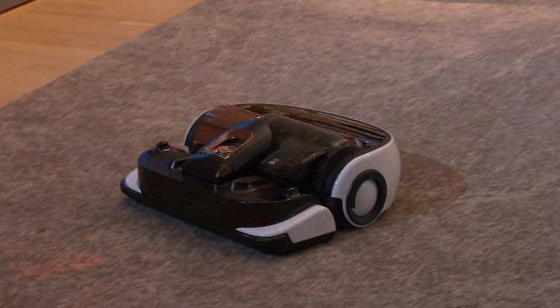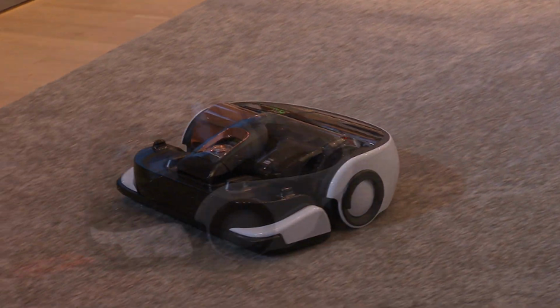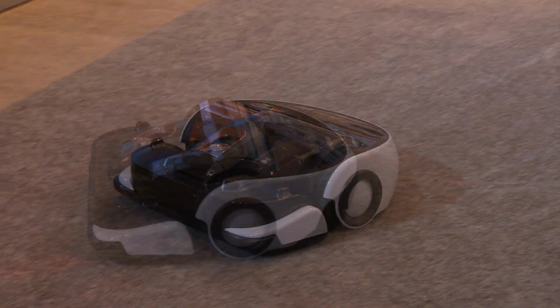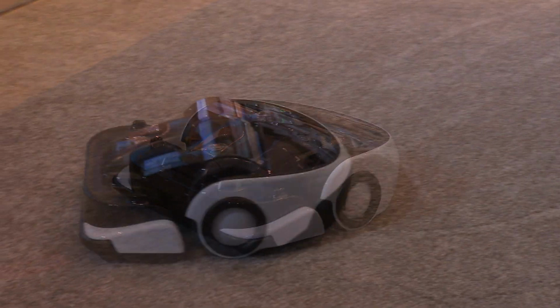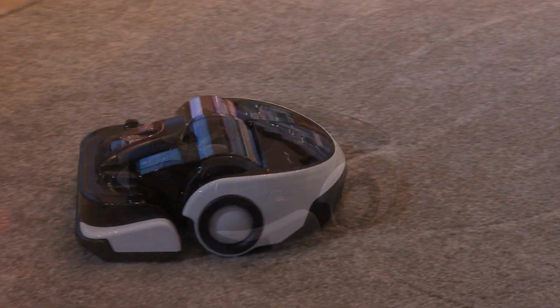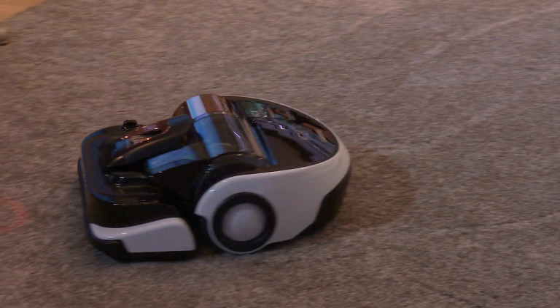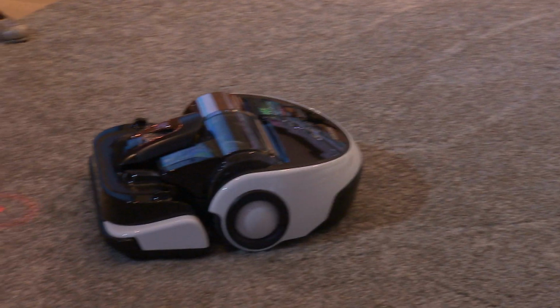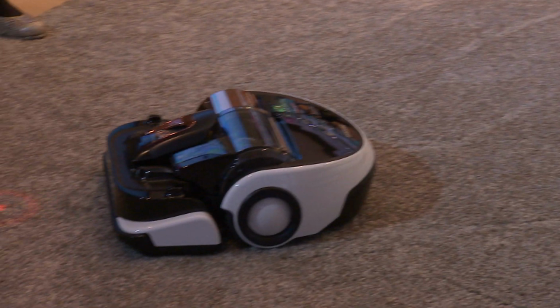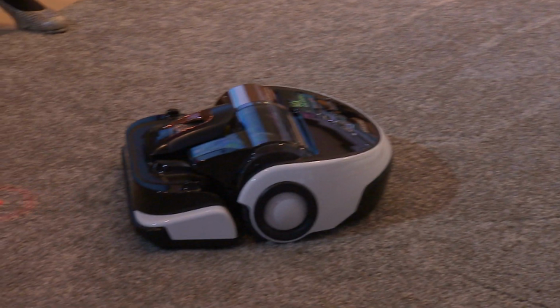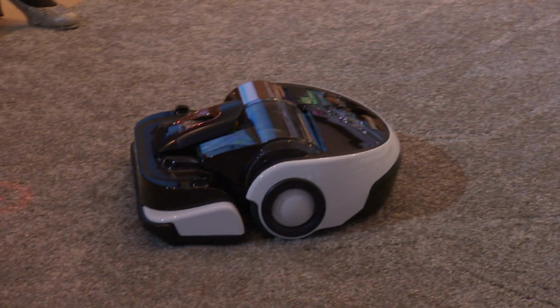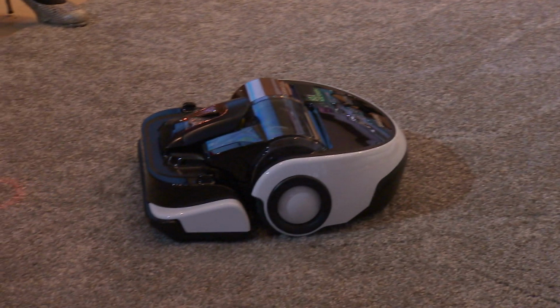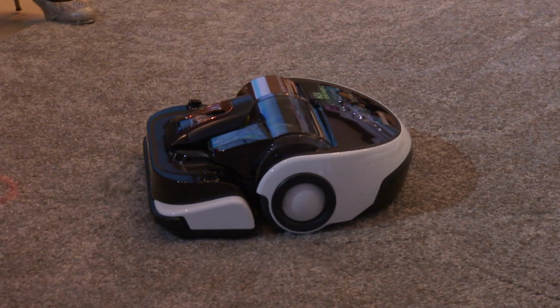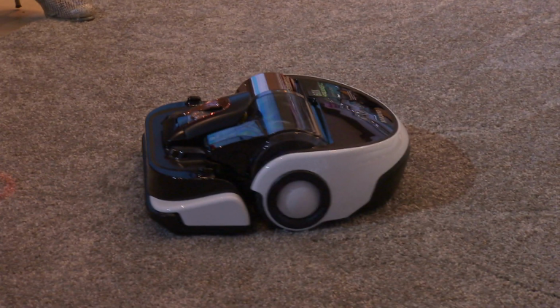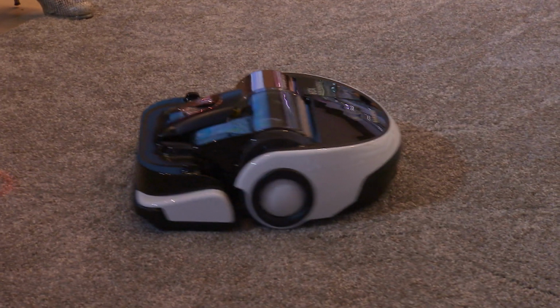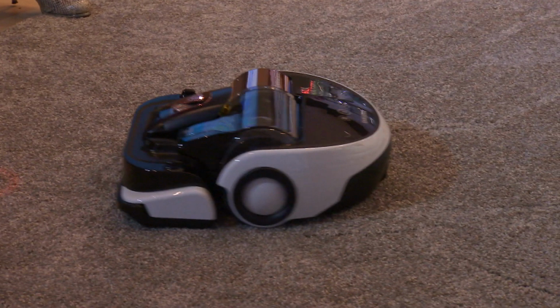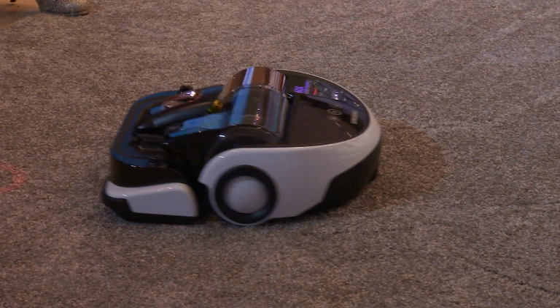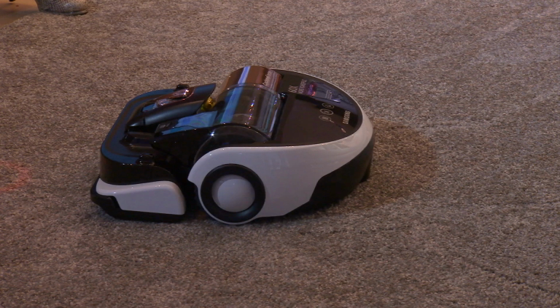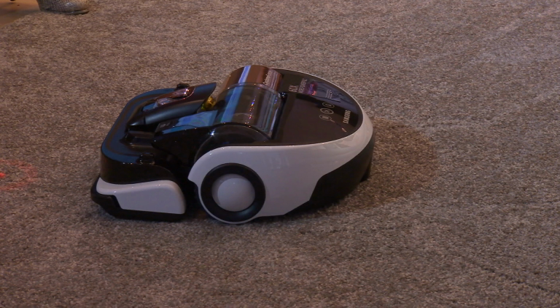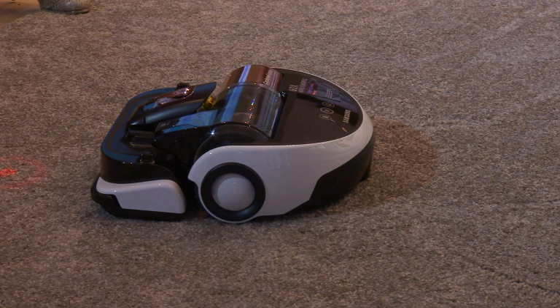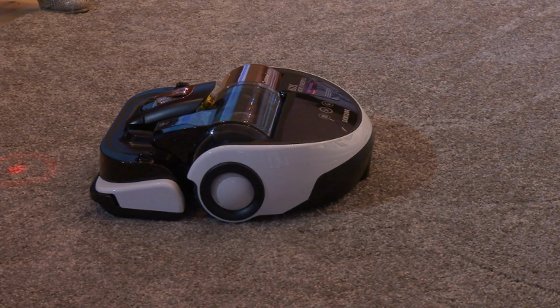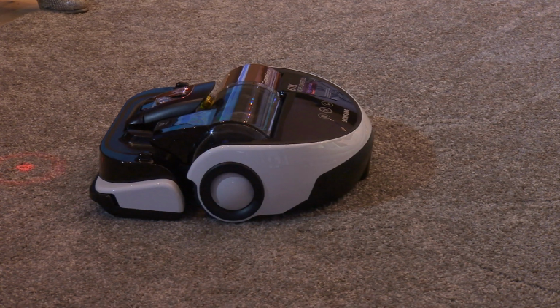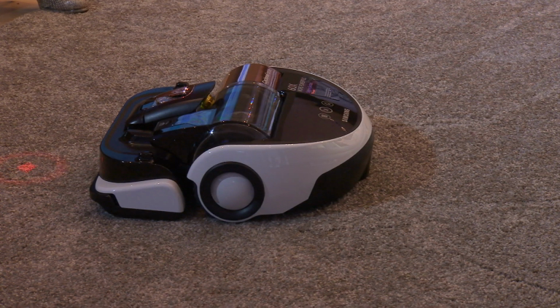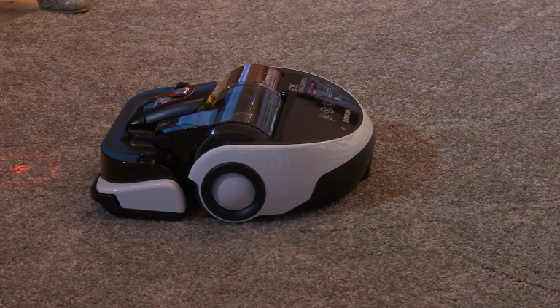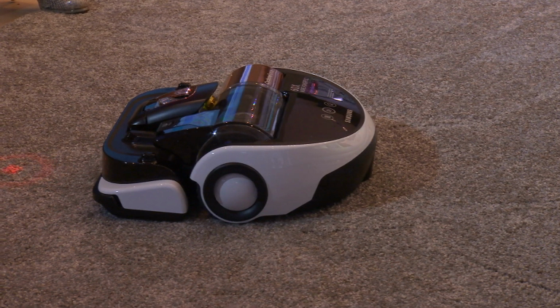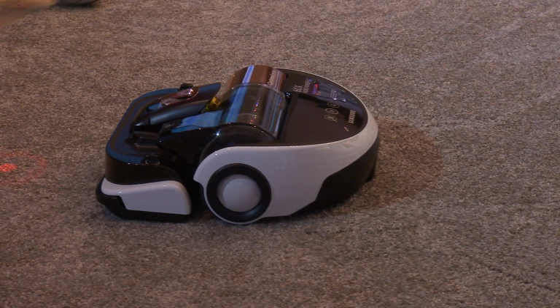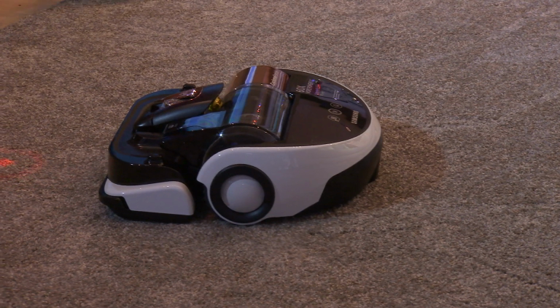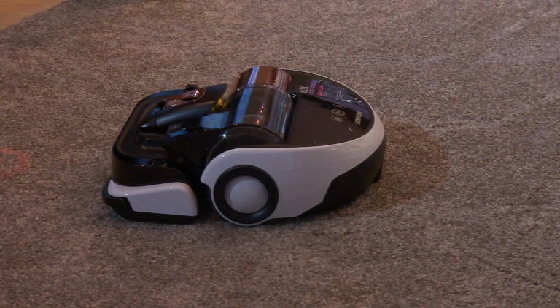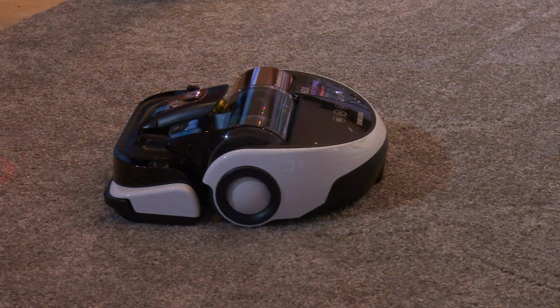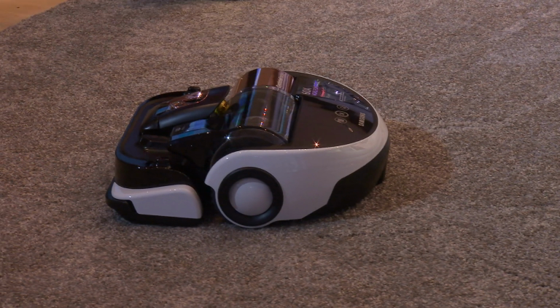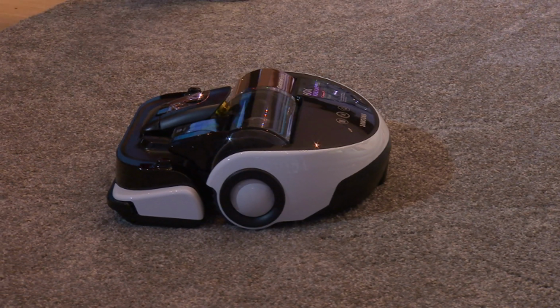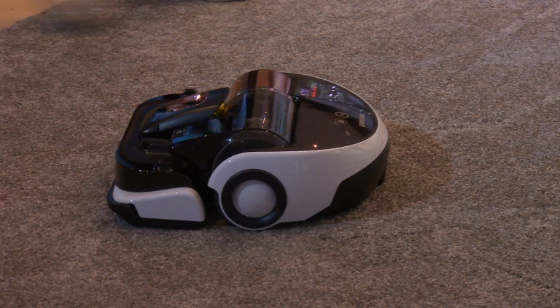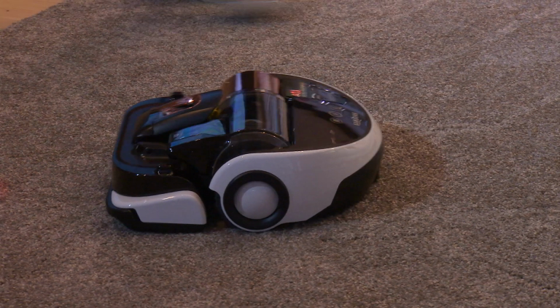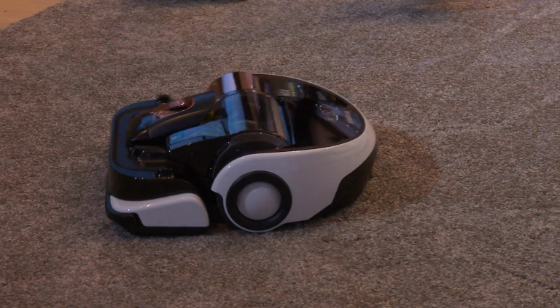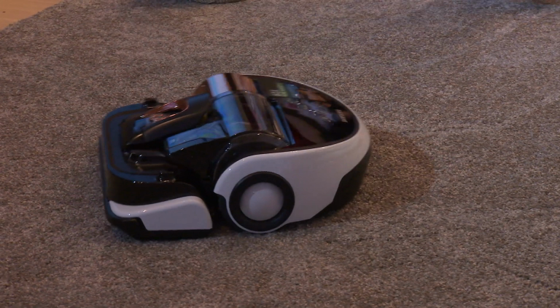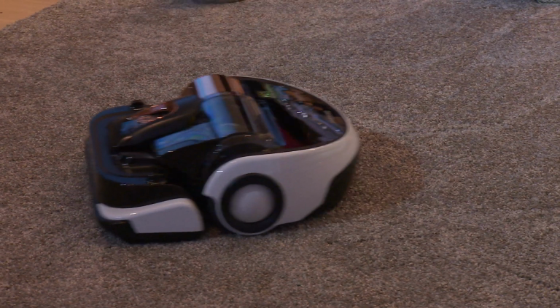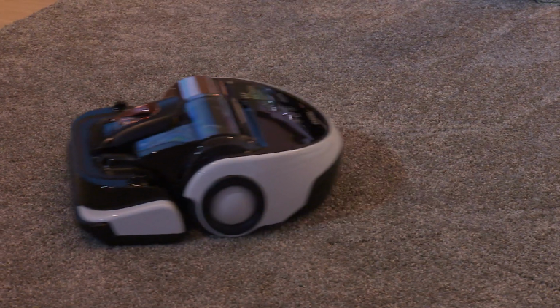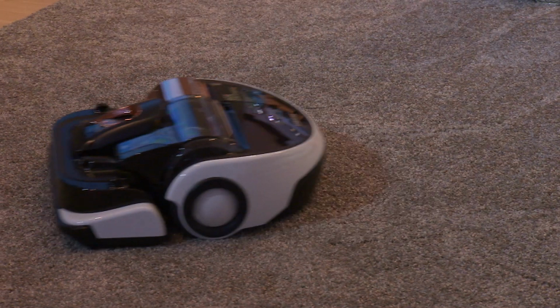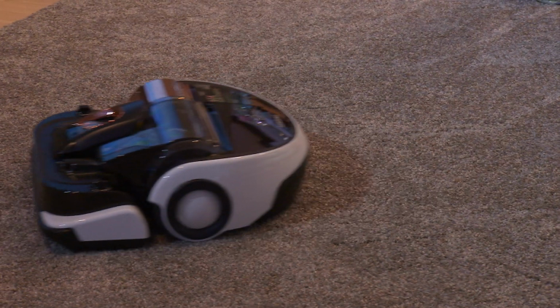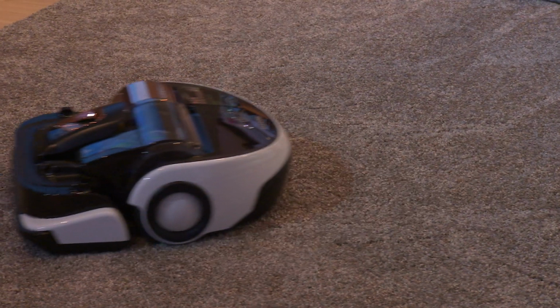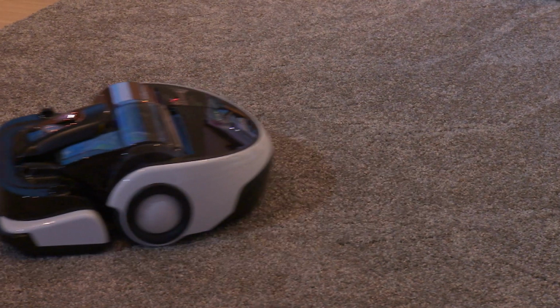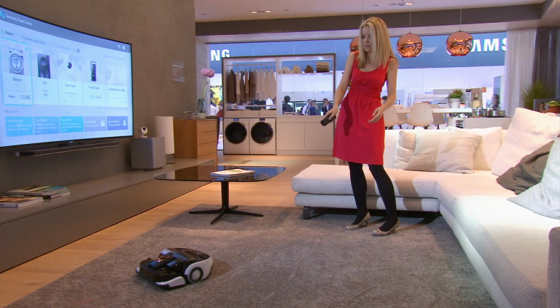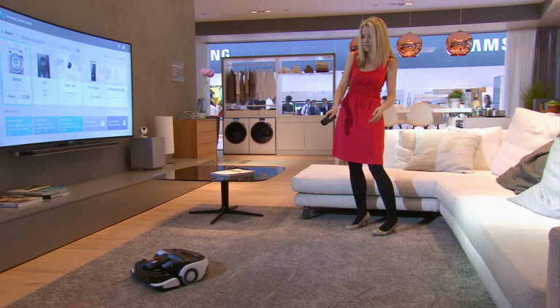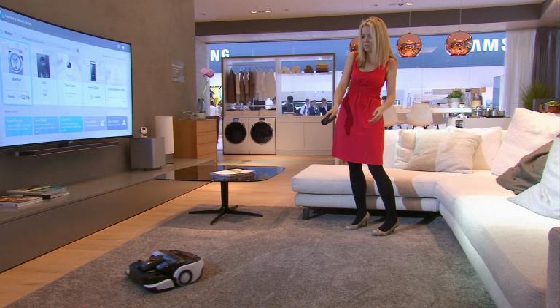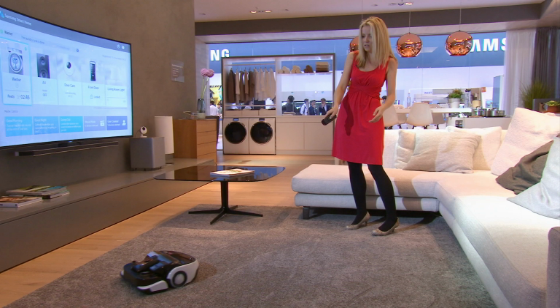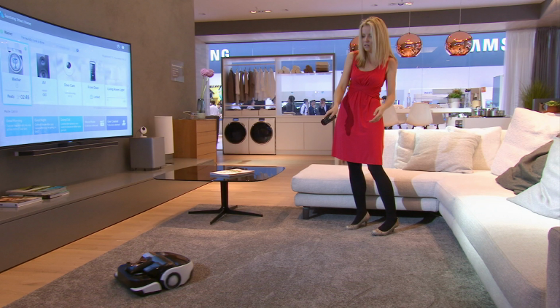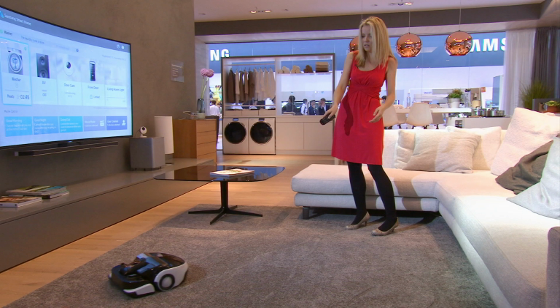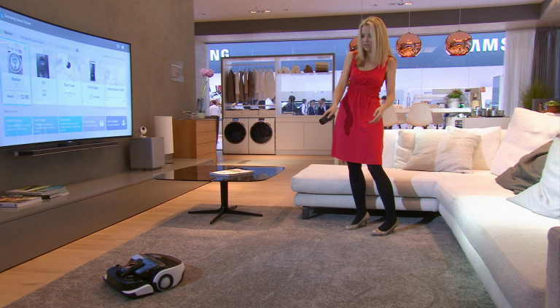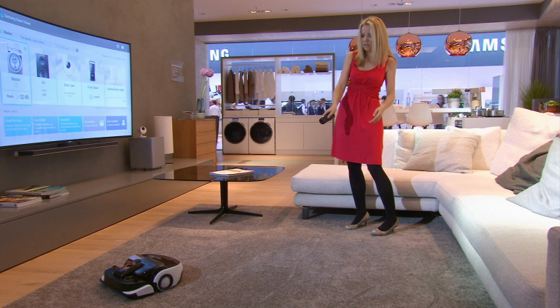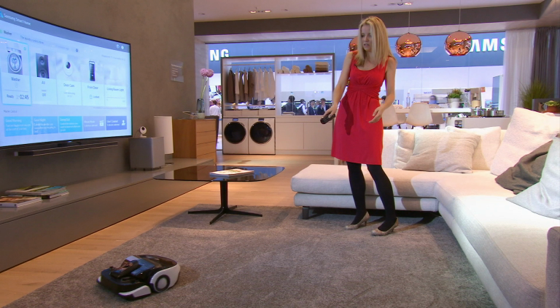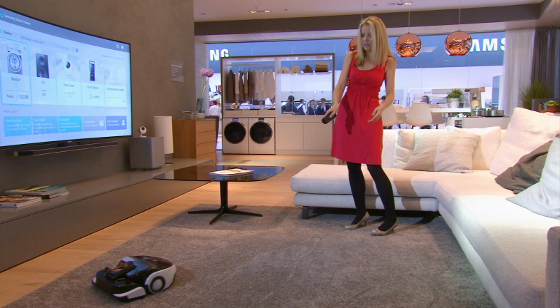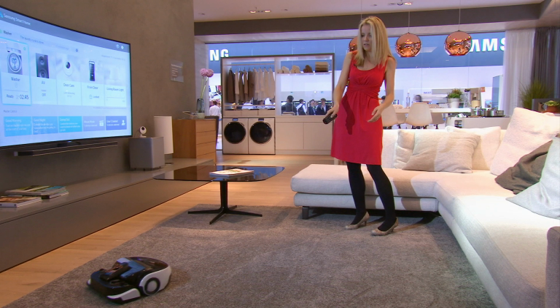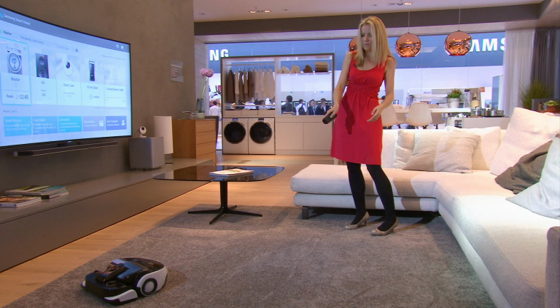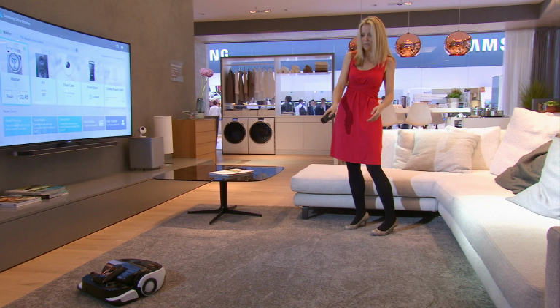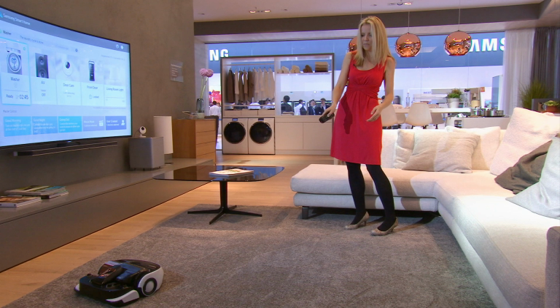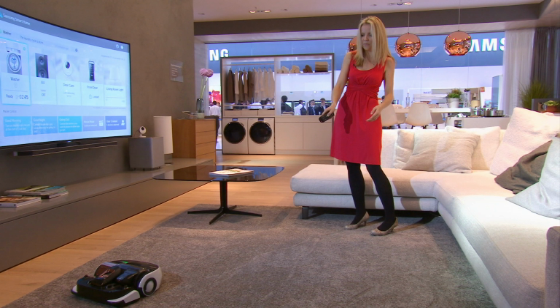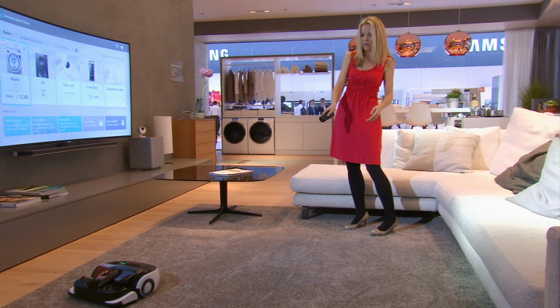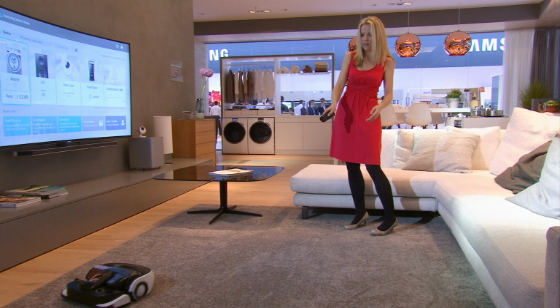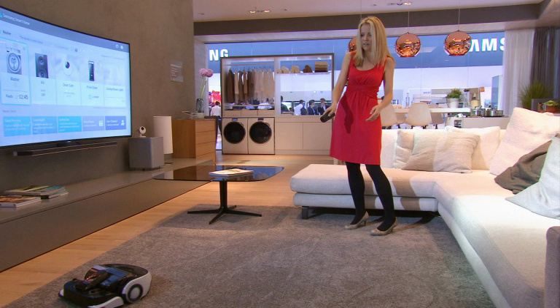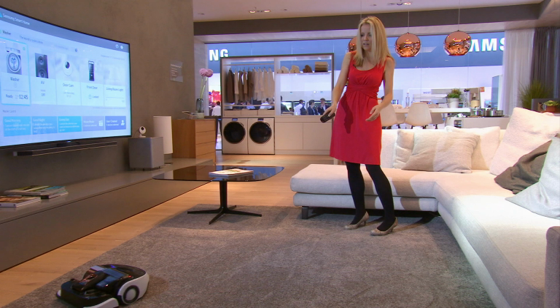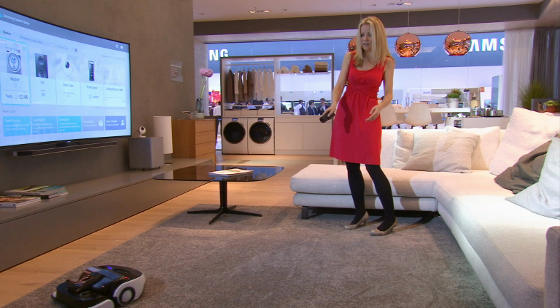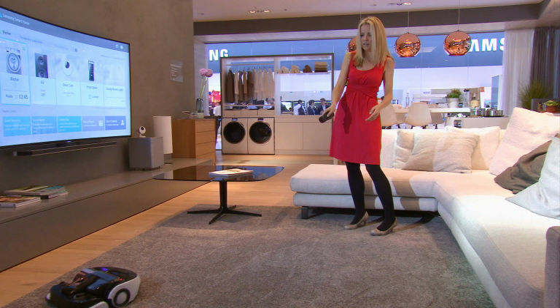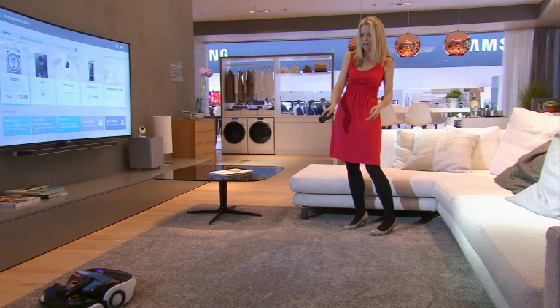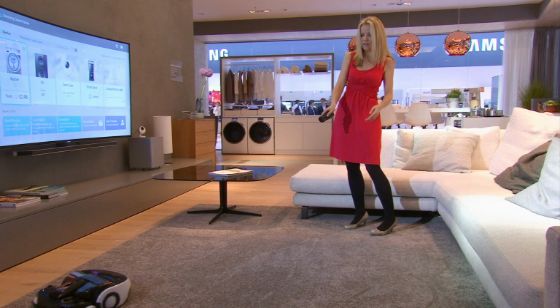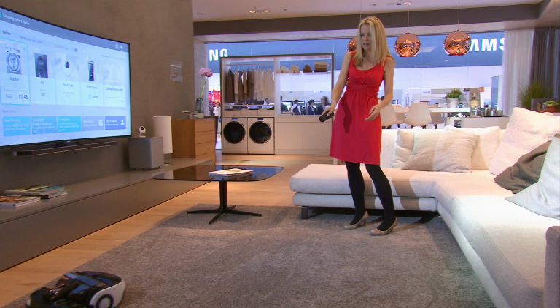While the laser is a nice touch, it does feel a bit gimmicky. The vacuum doesn't yet connect to an app but will be able to in the future.